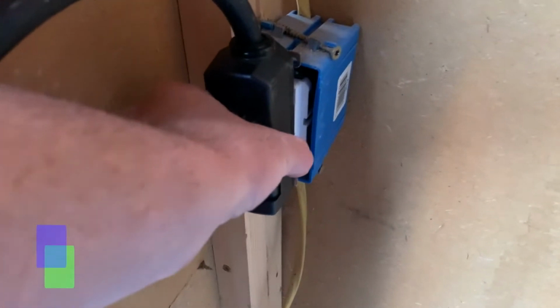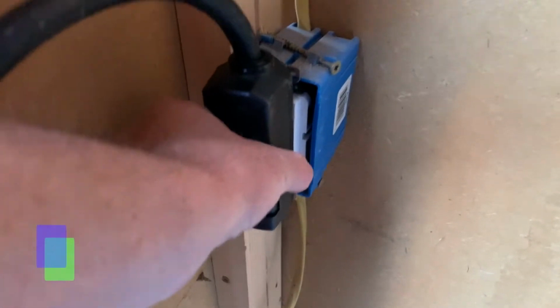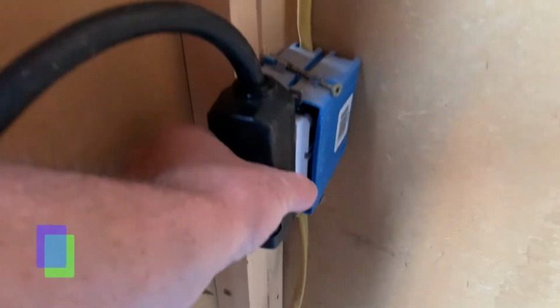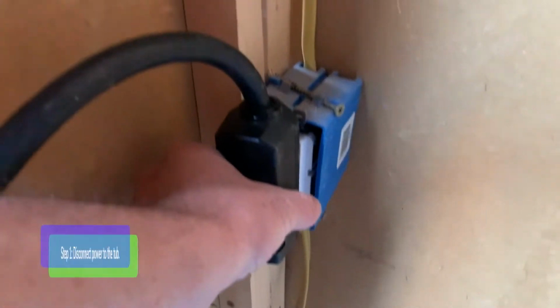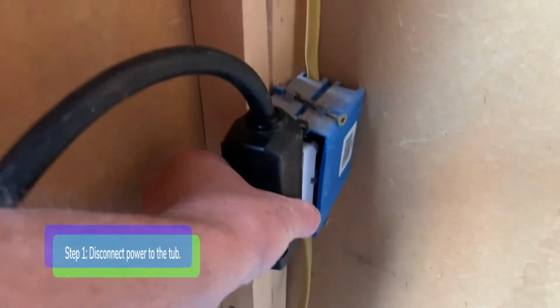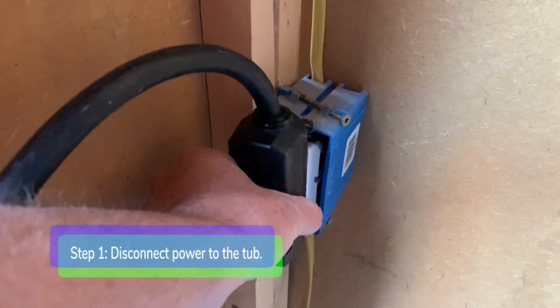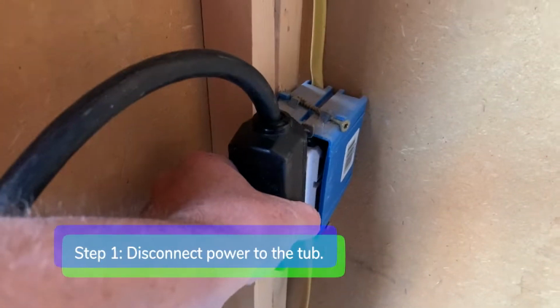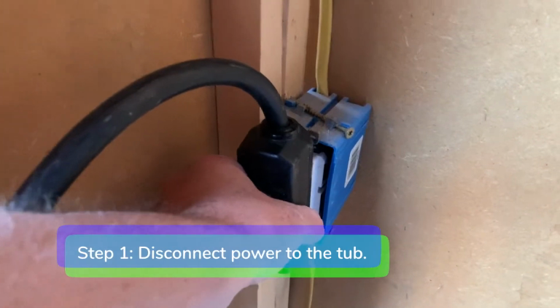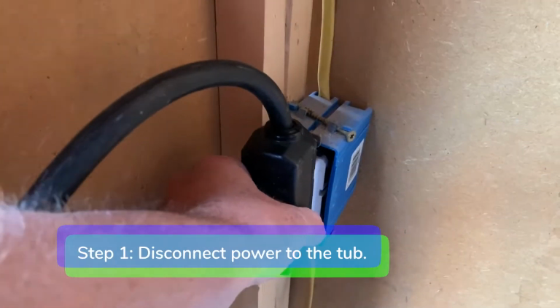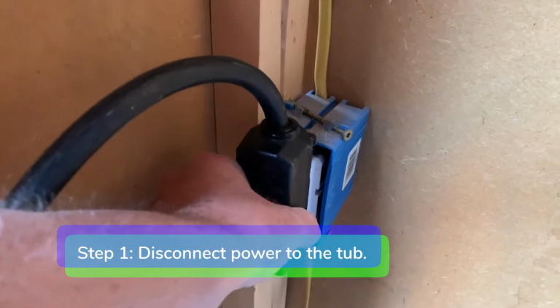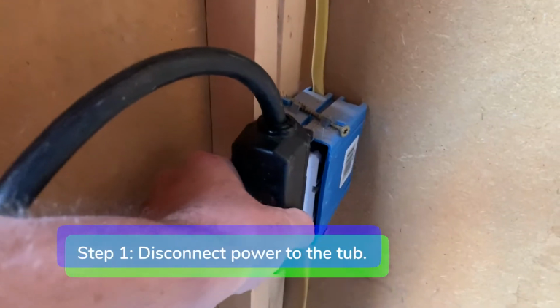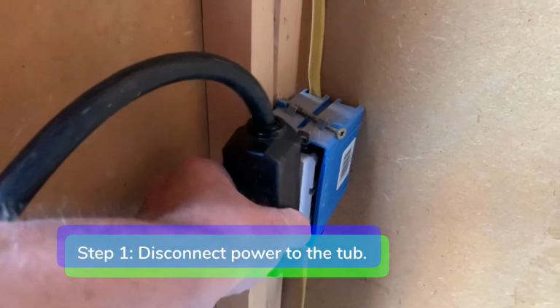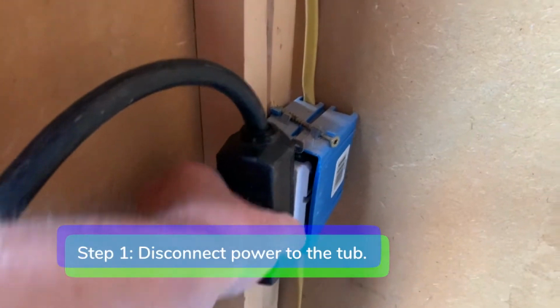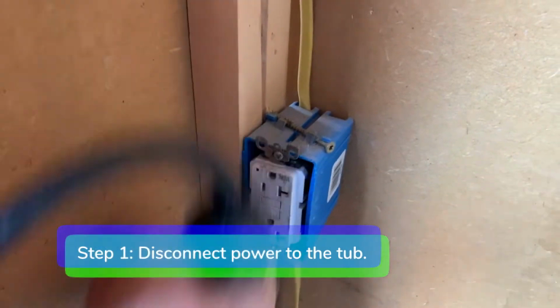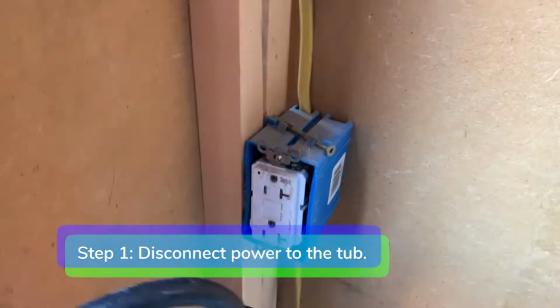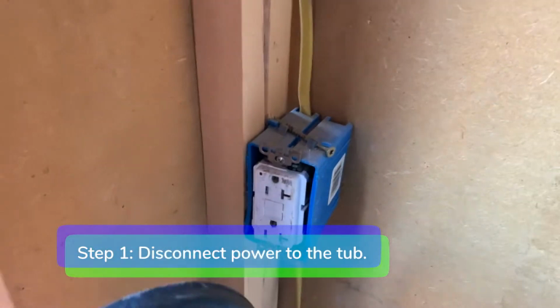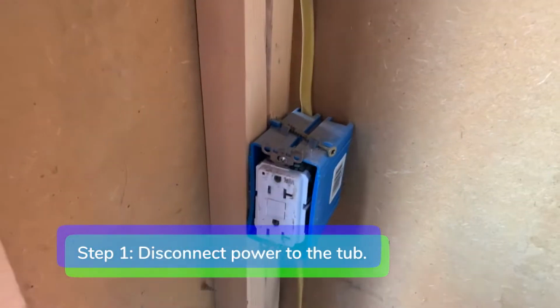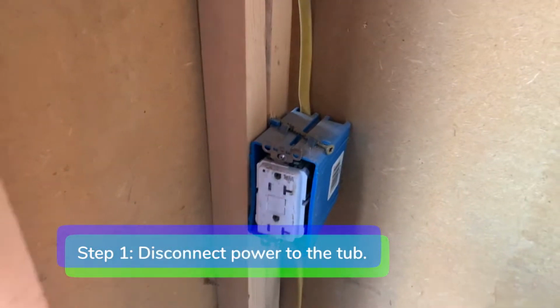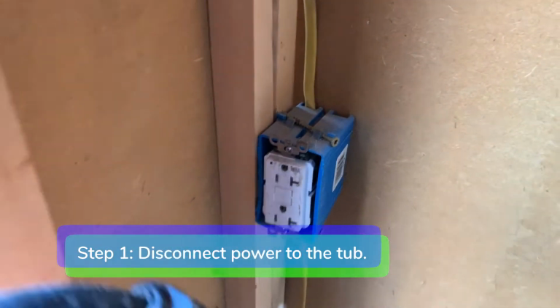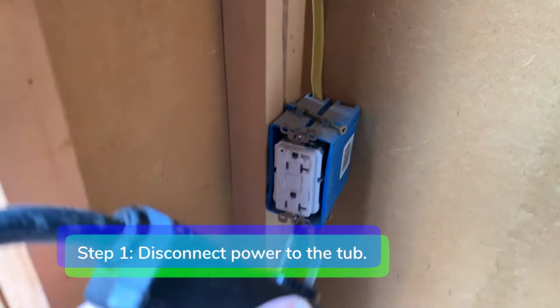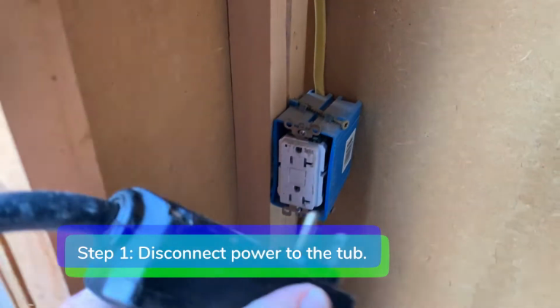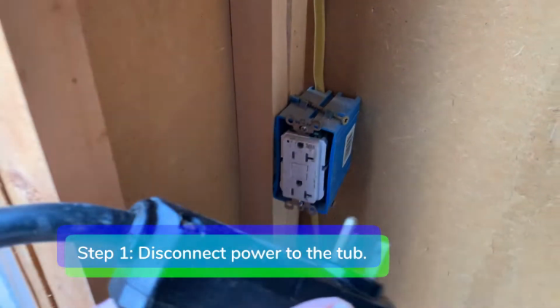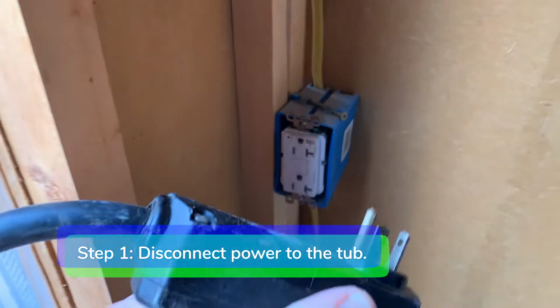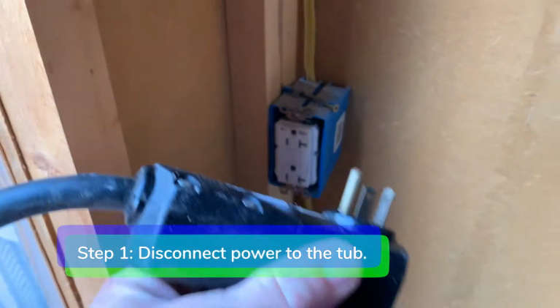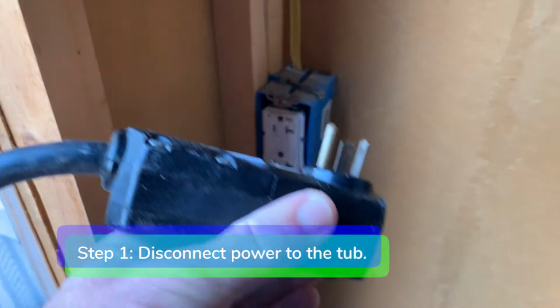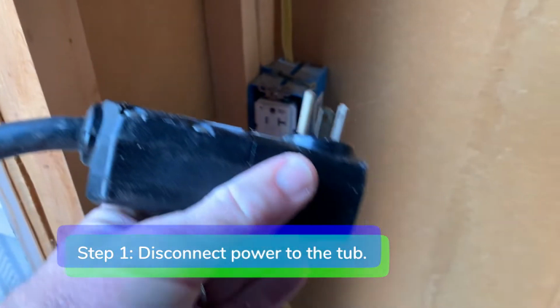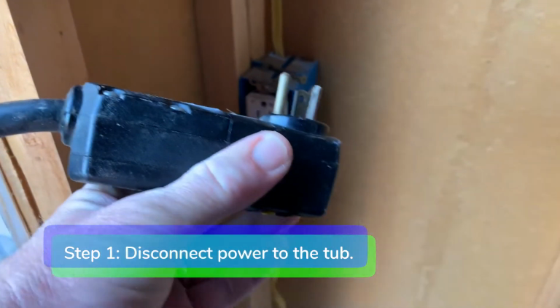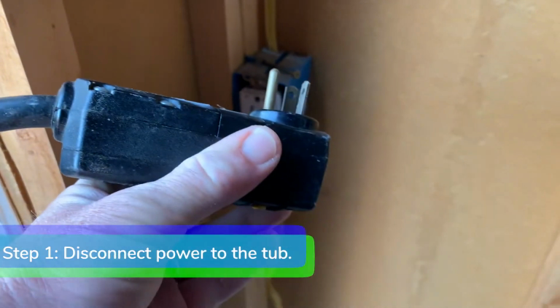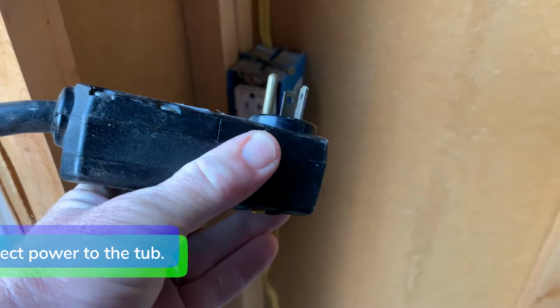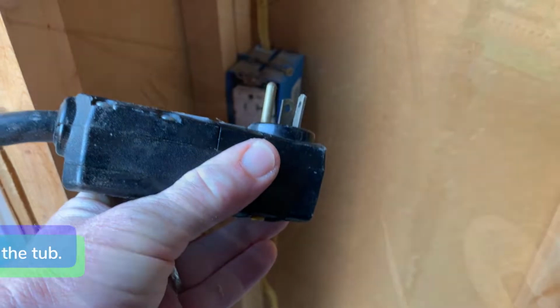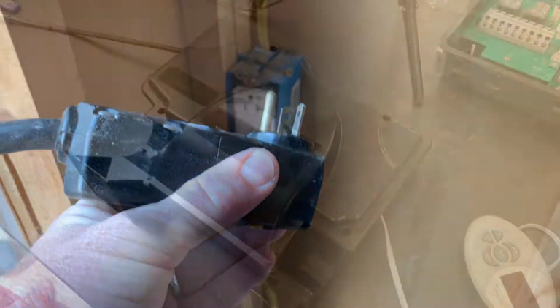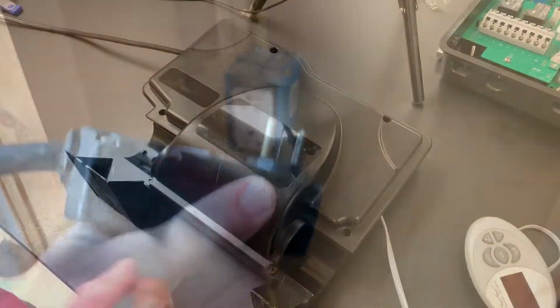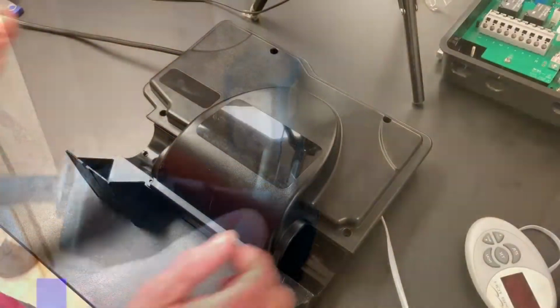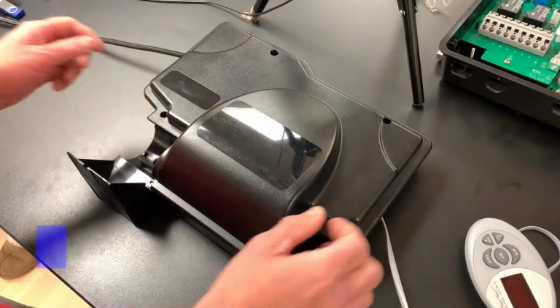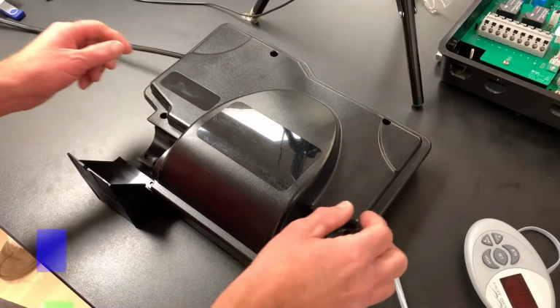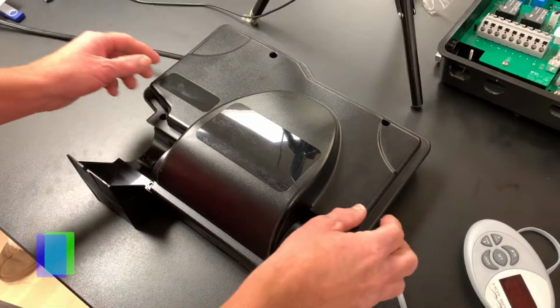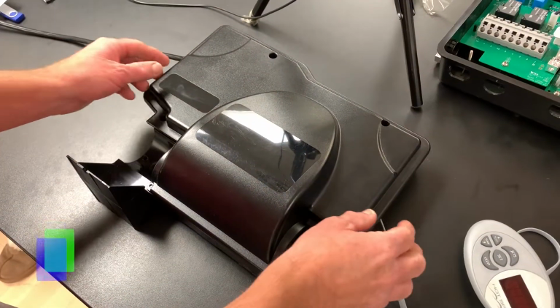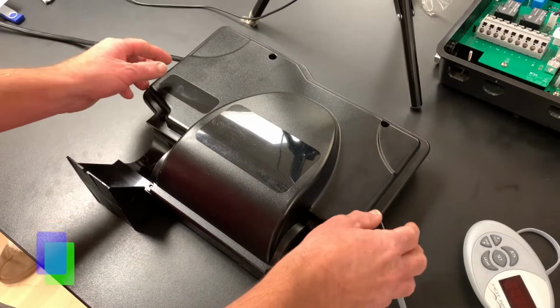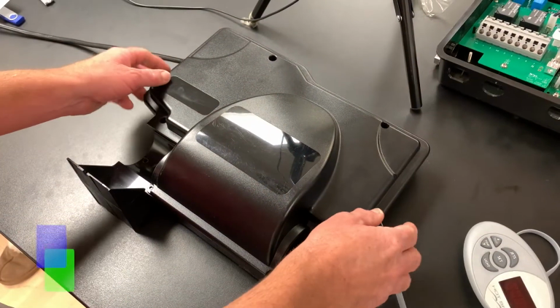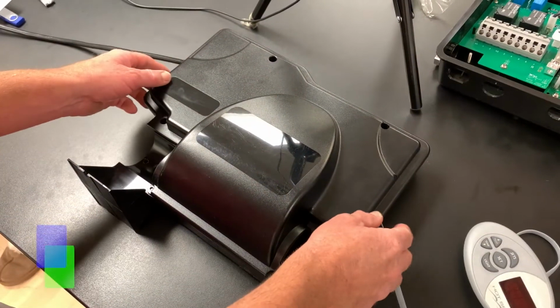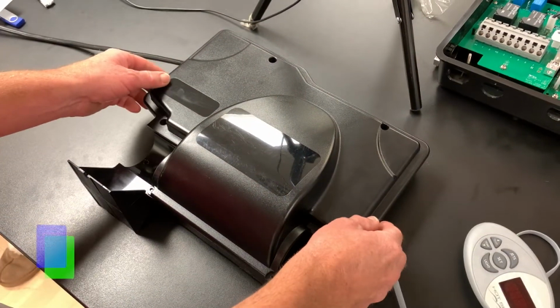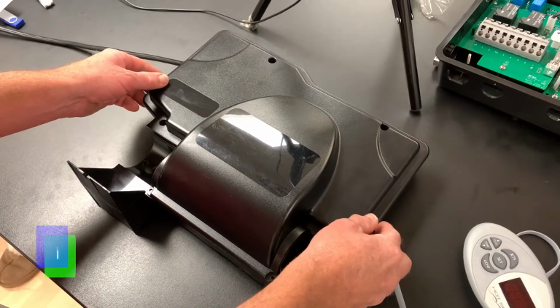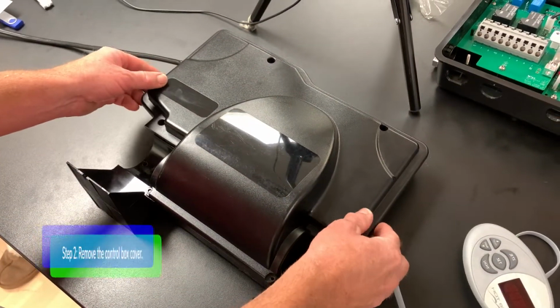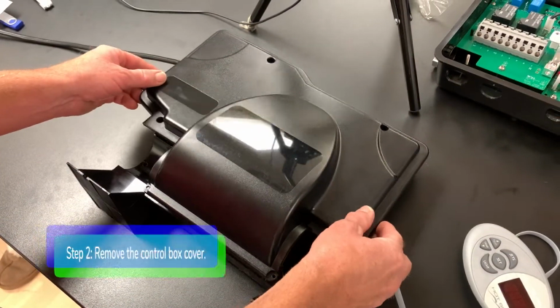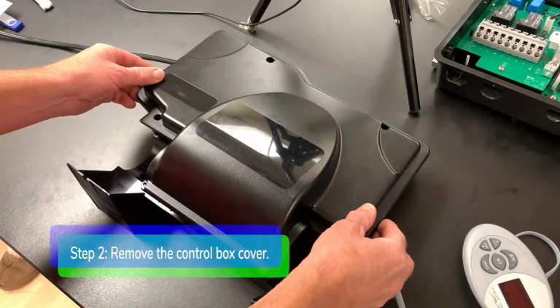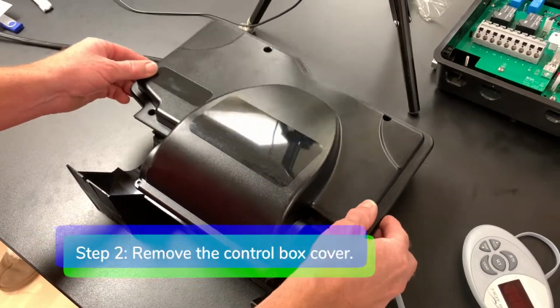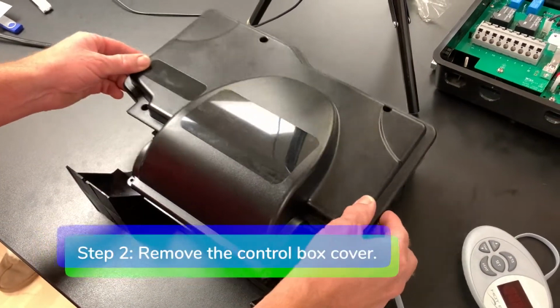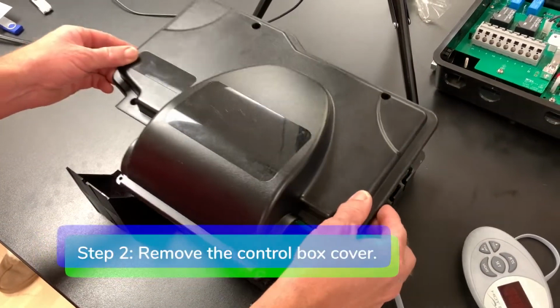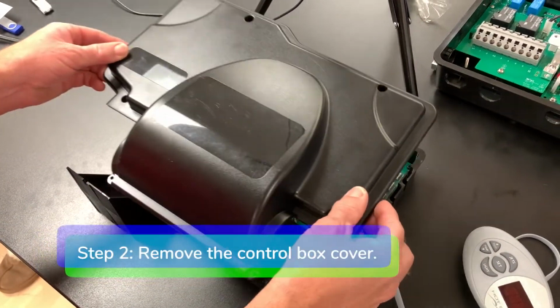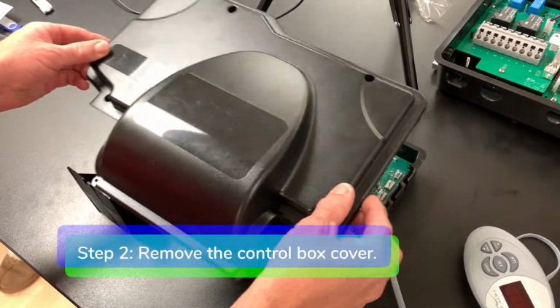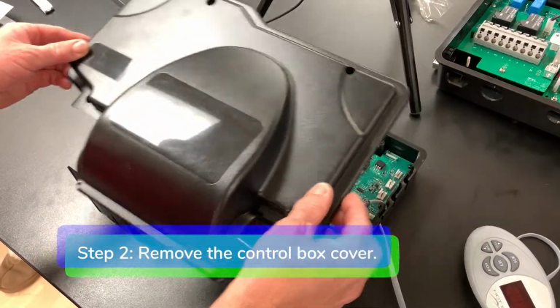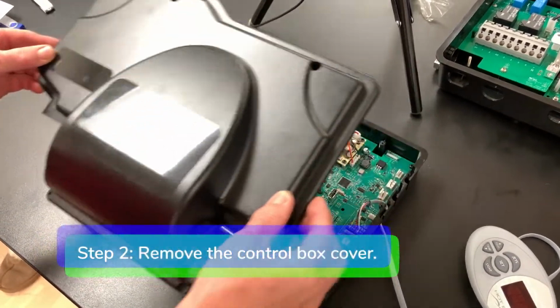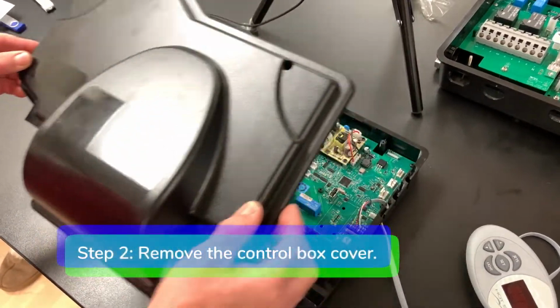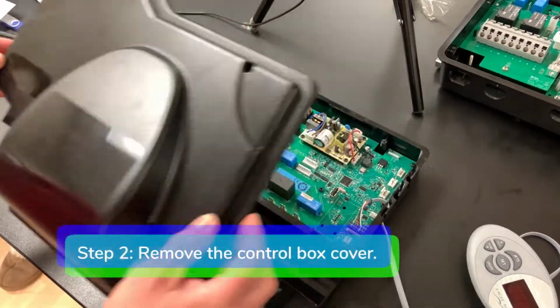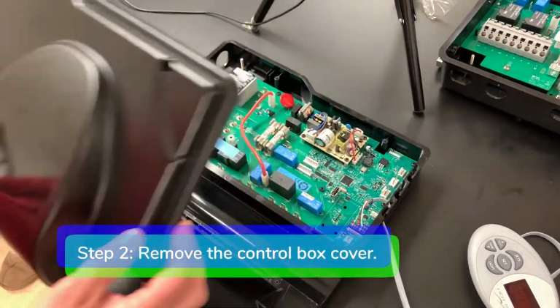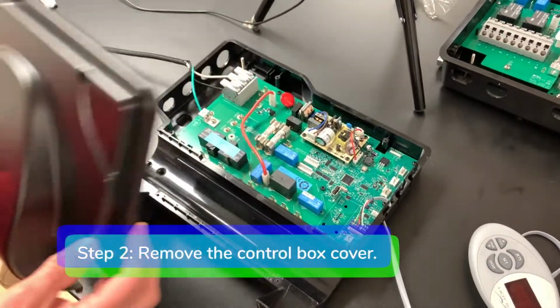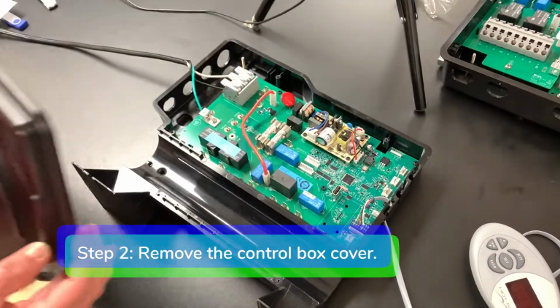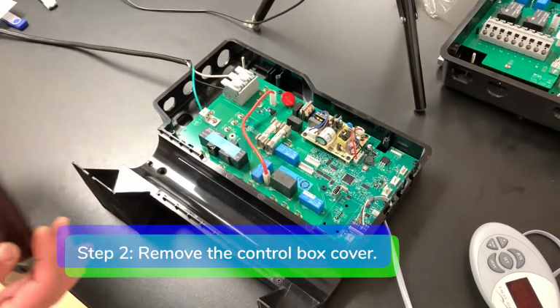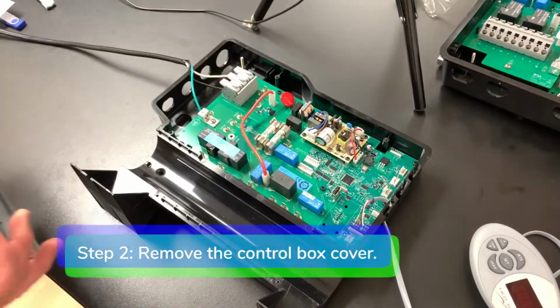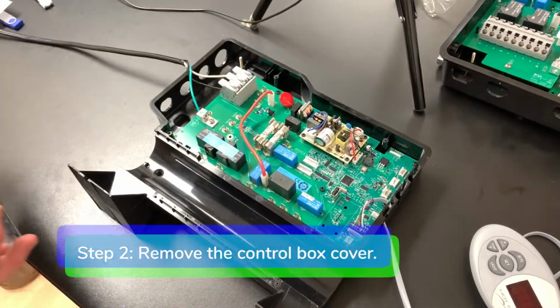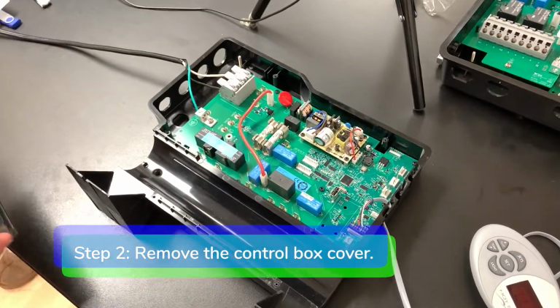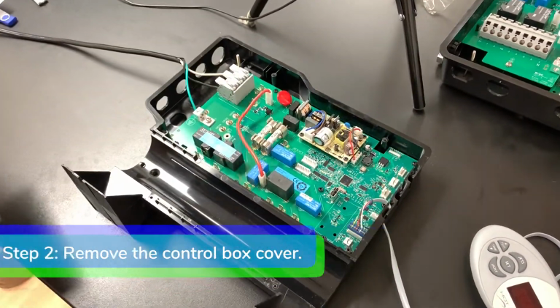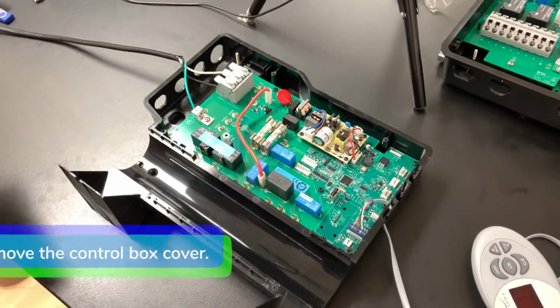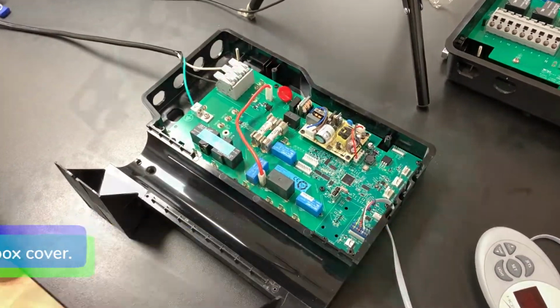Step 1: disconnect power to the tub. Step 2: remove the control box cover.